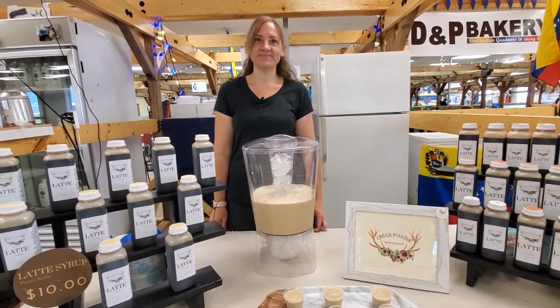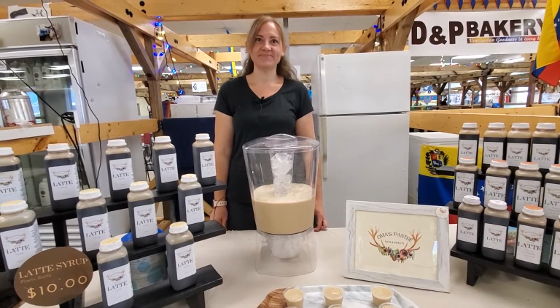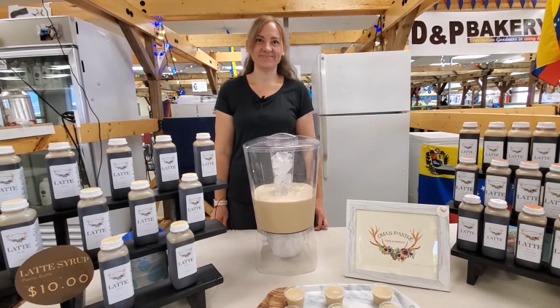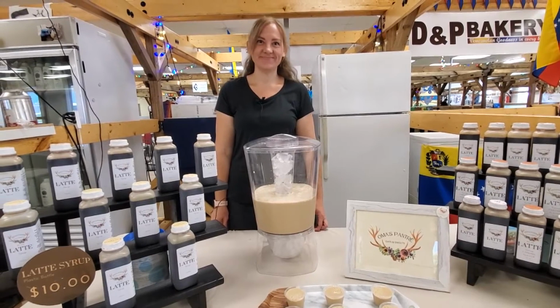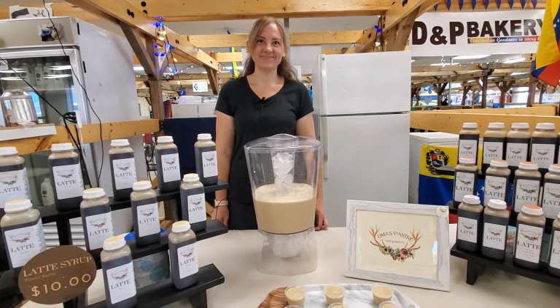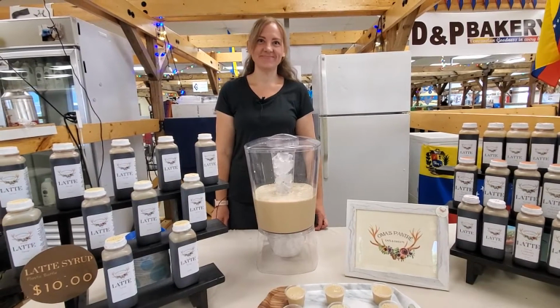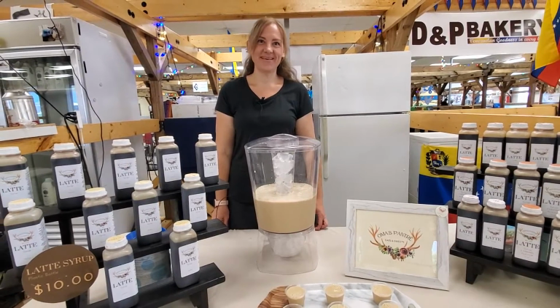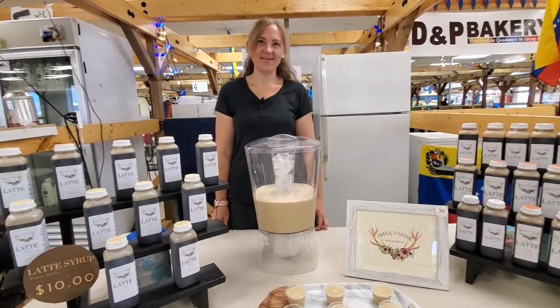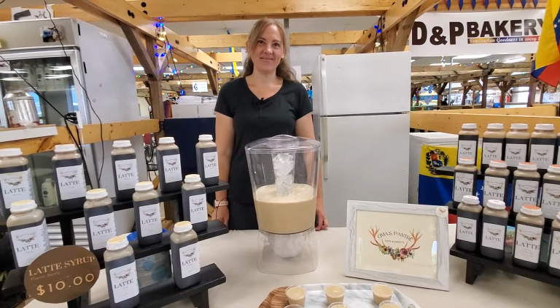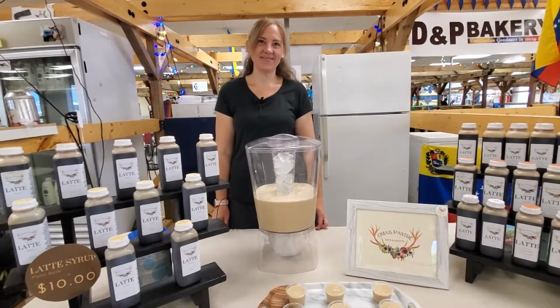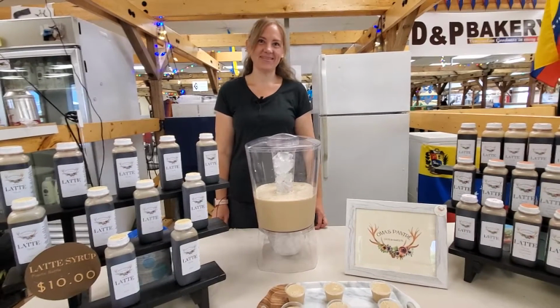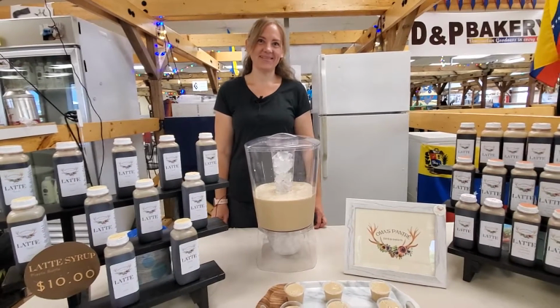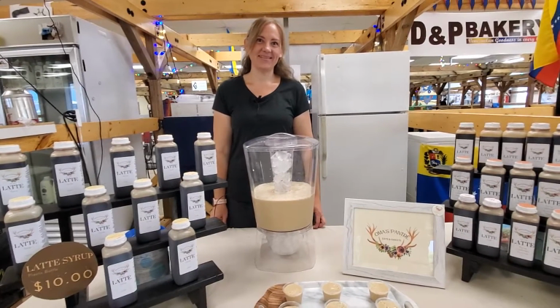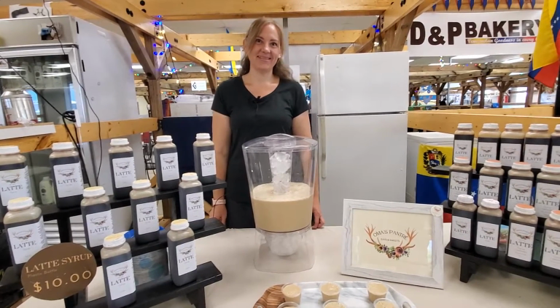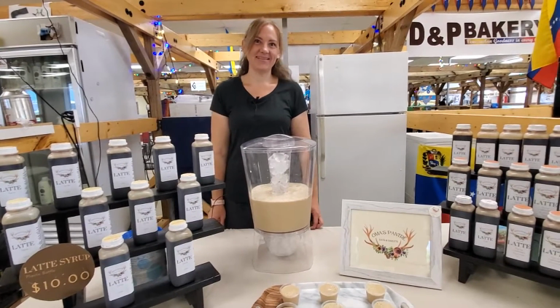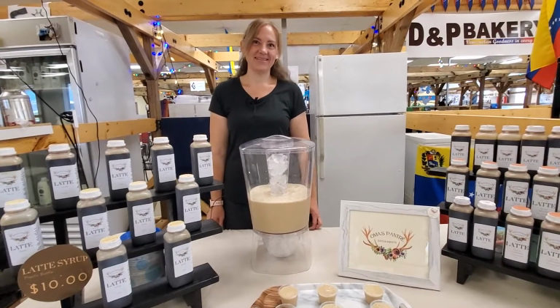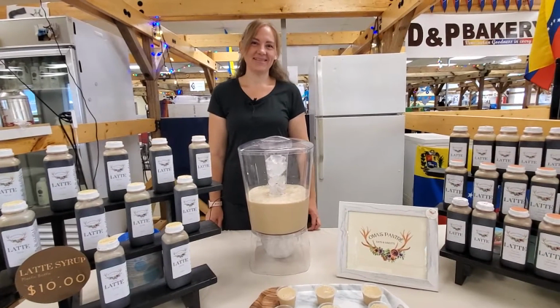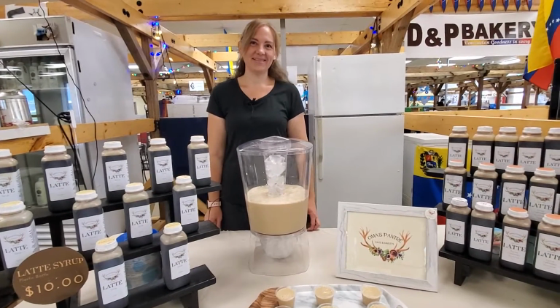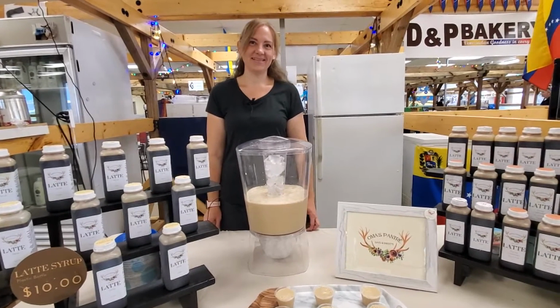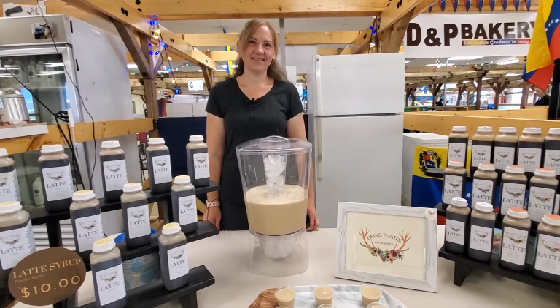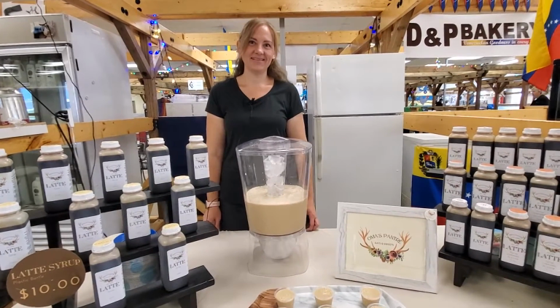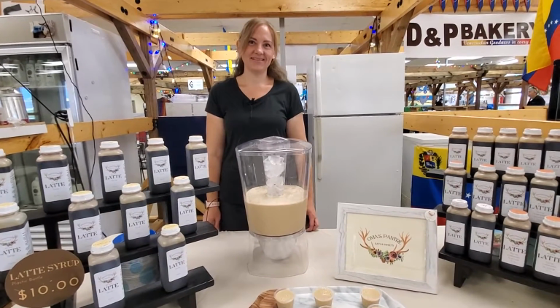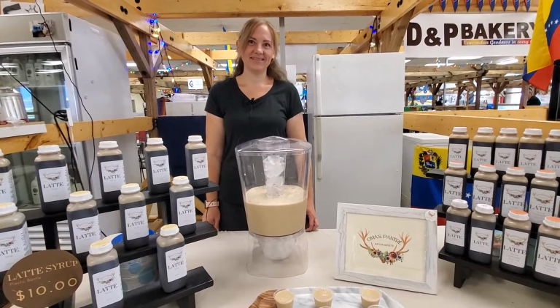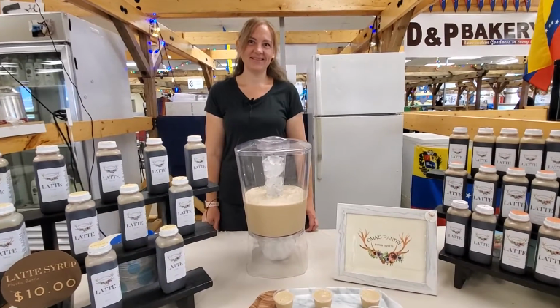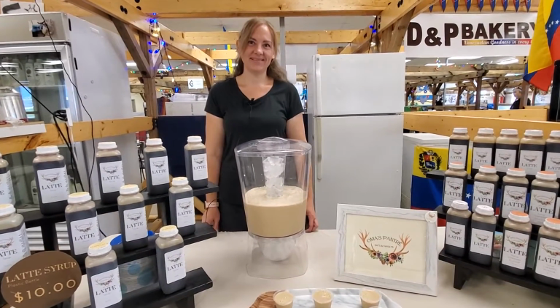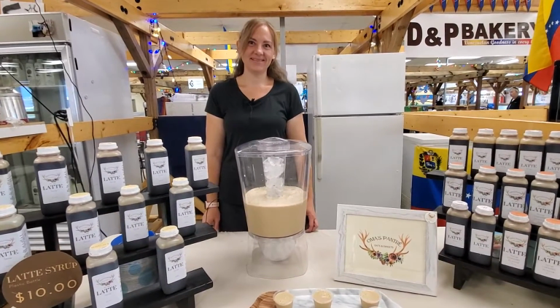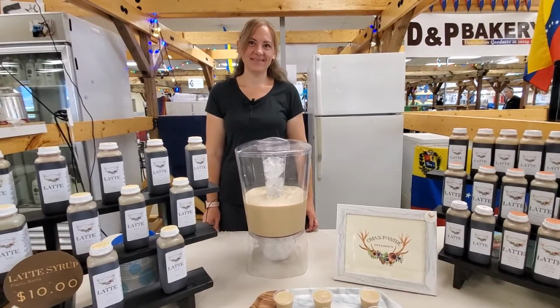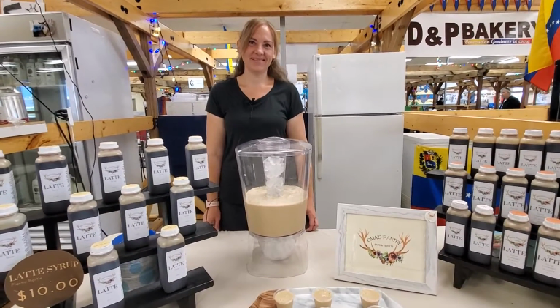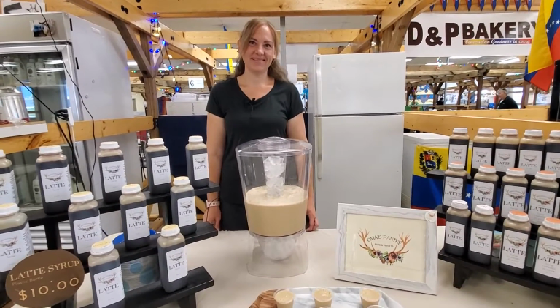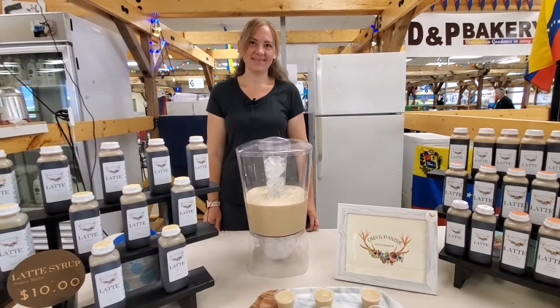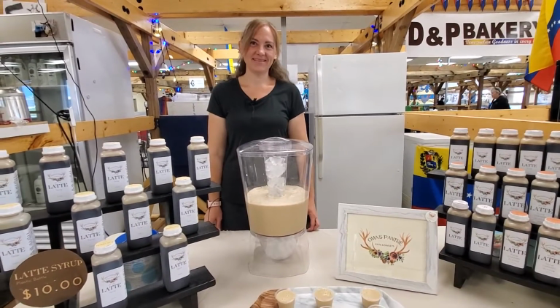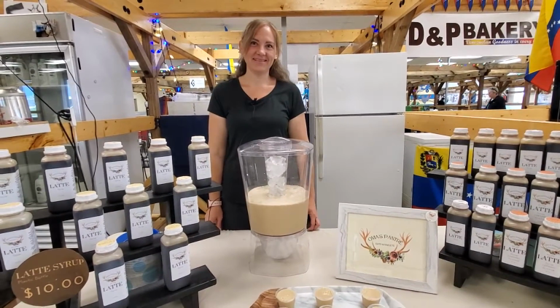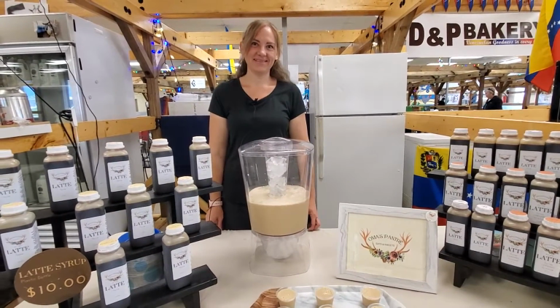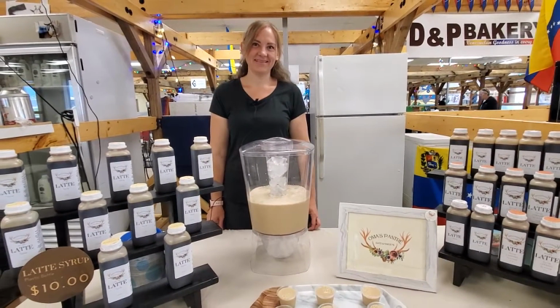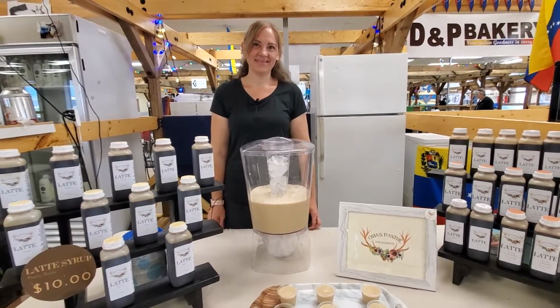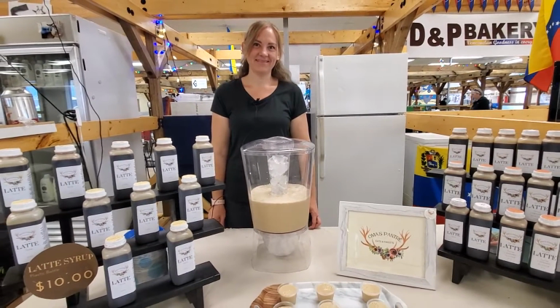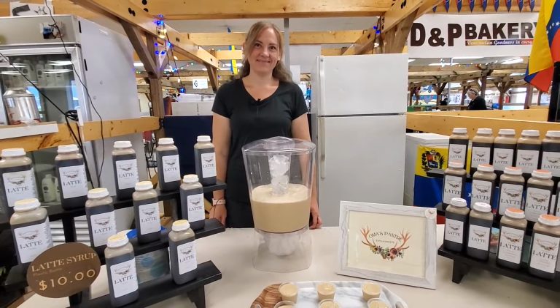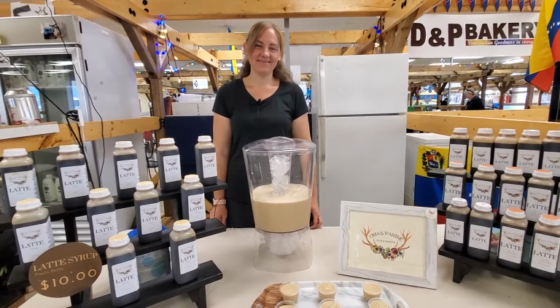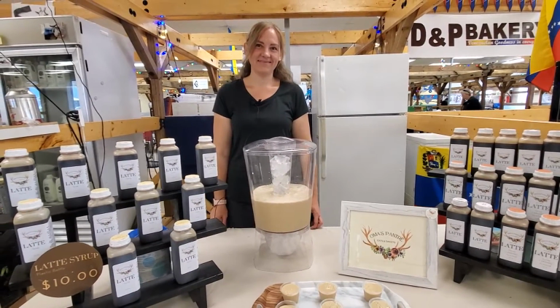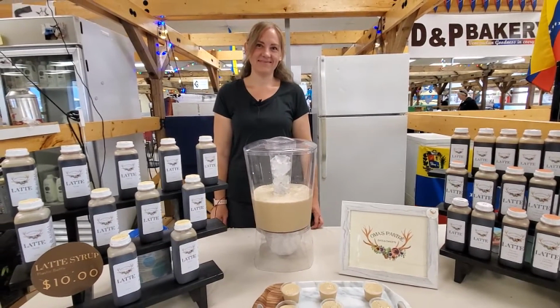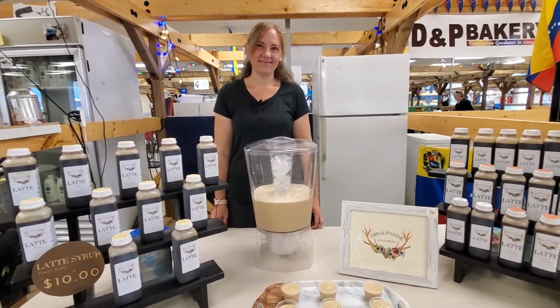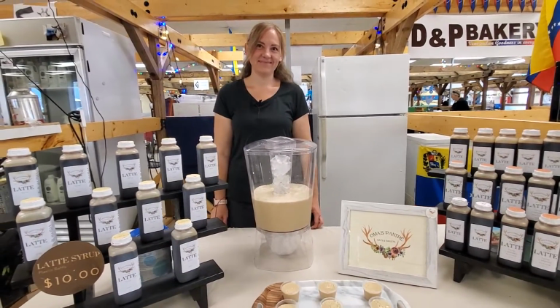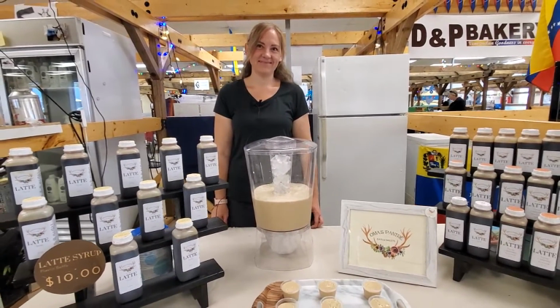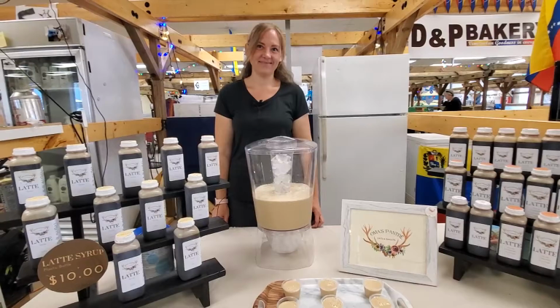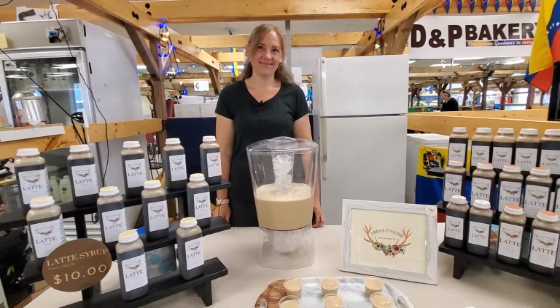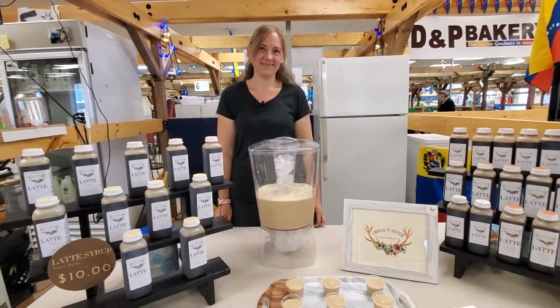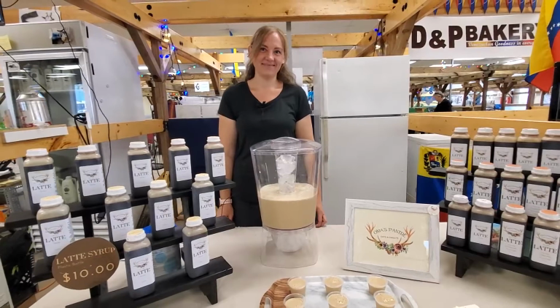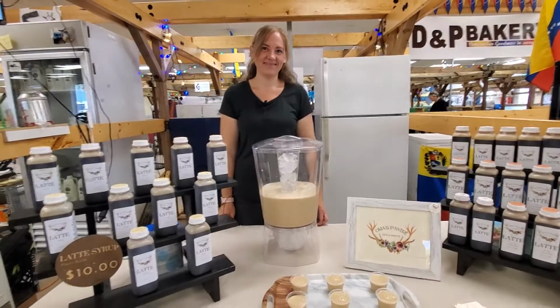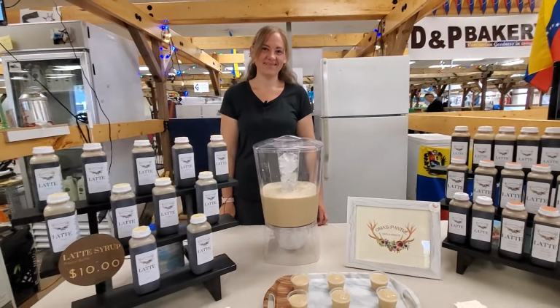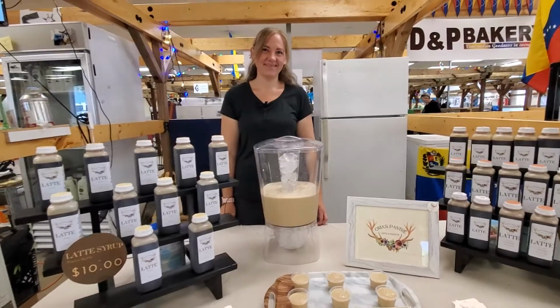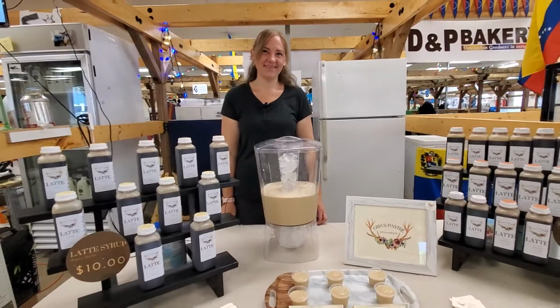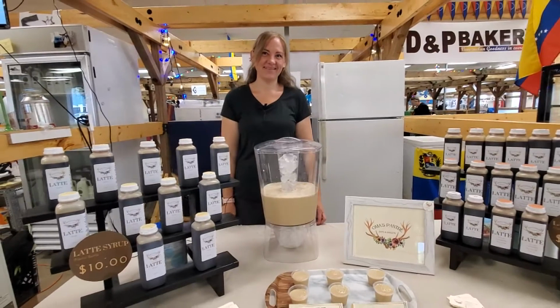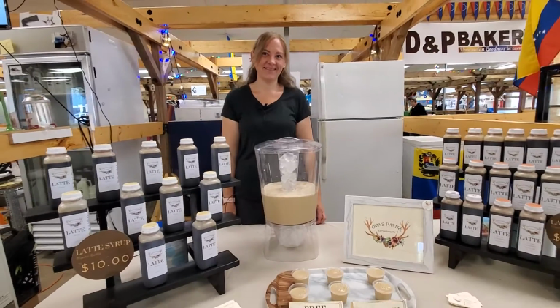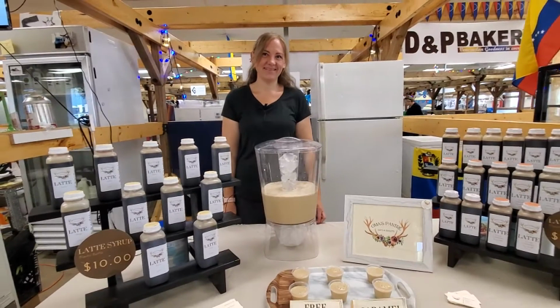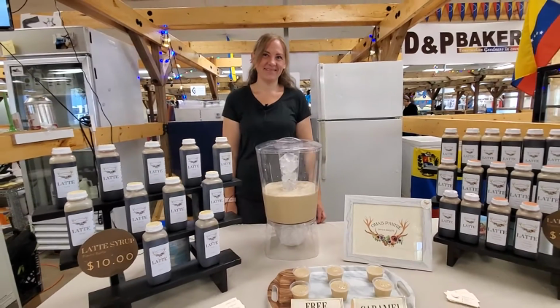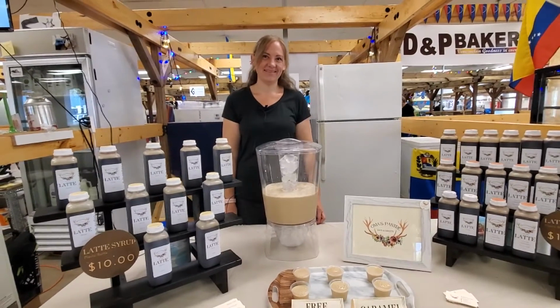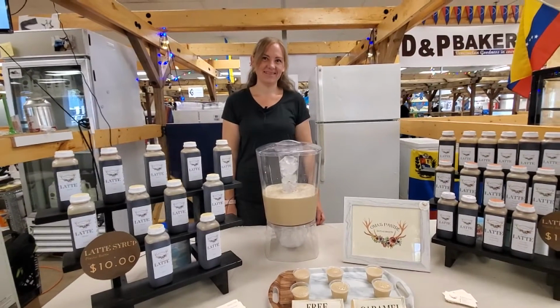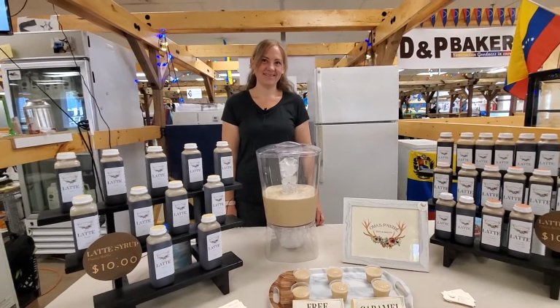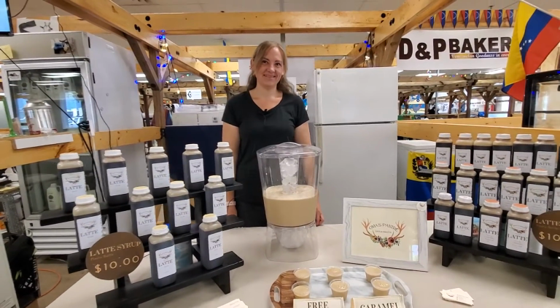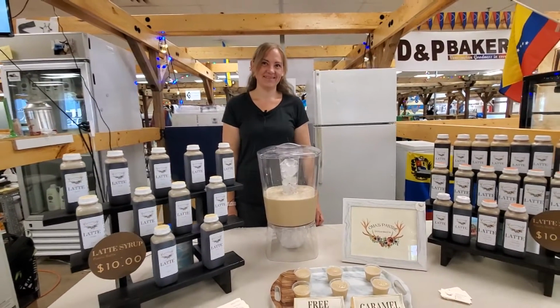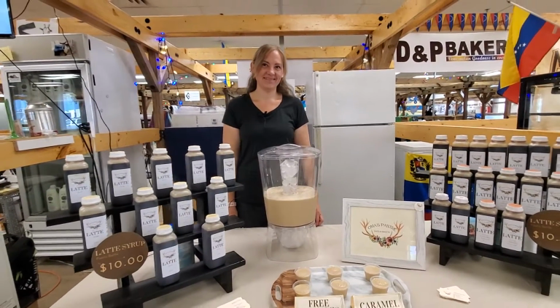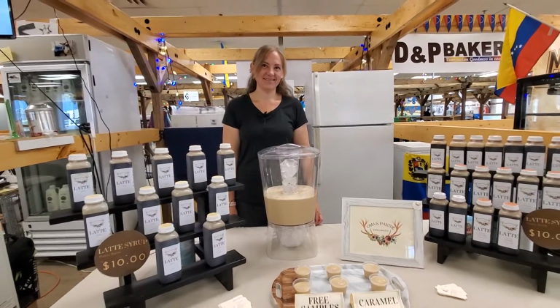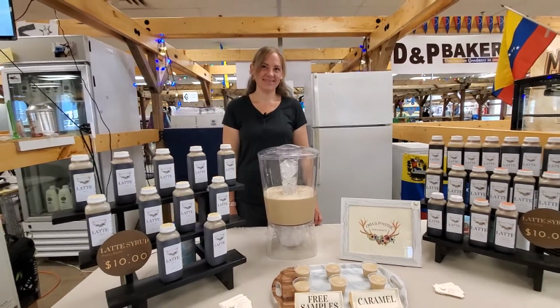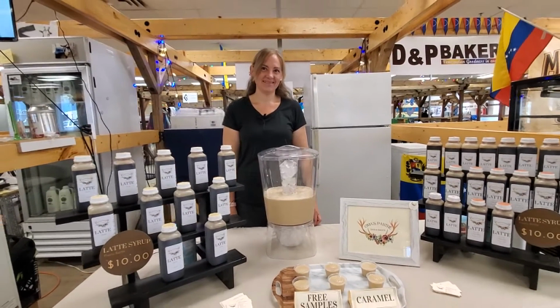At the Saskatoon Farmers Market, 2600 Coyle Avenue — Saturday 8 to 2, Sunday 10 to 3.